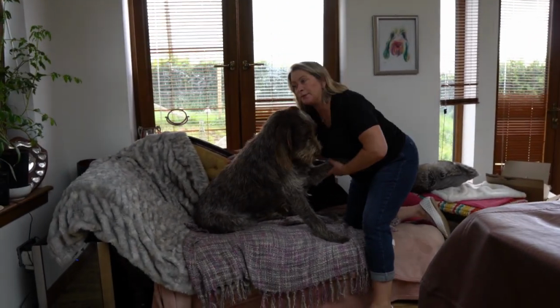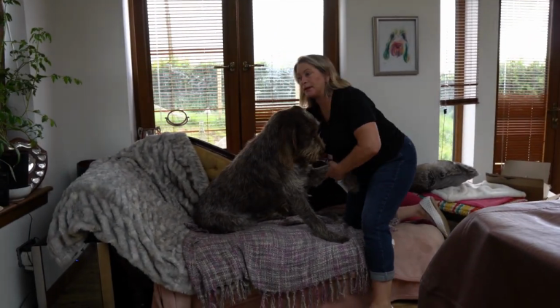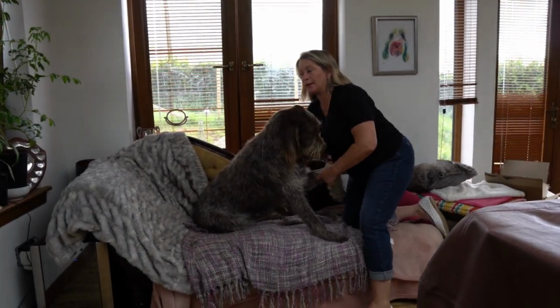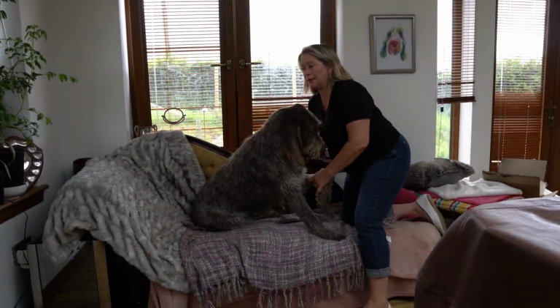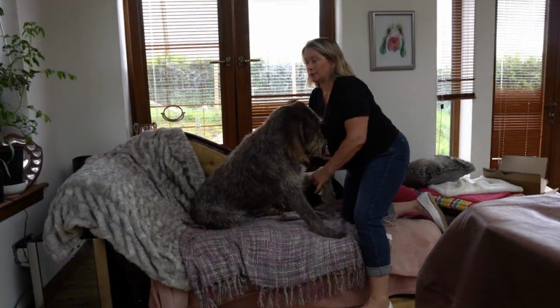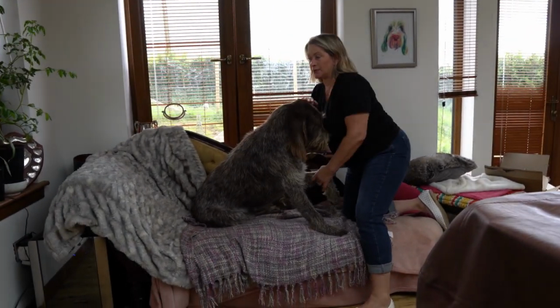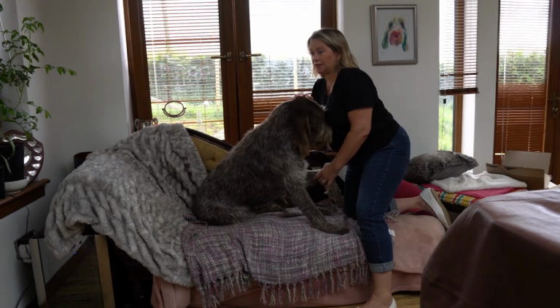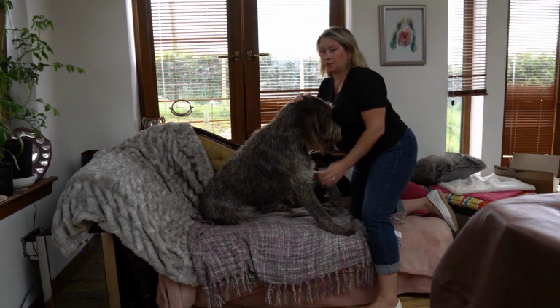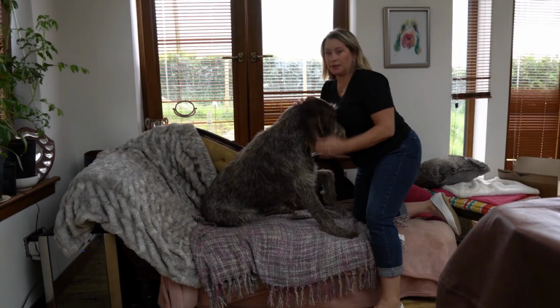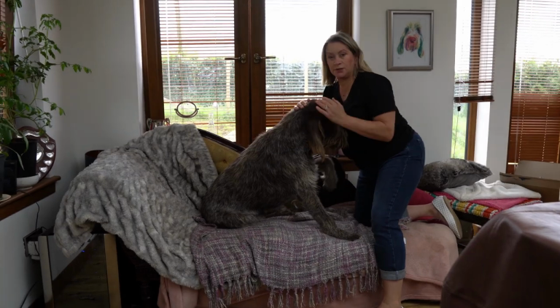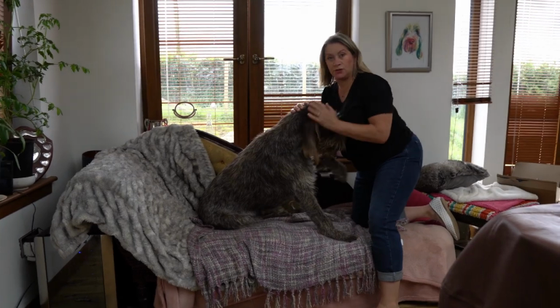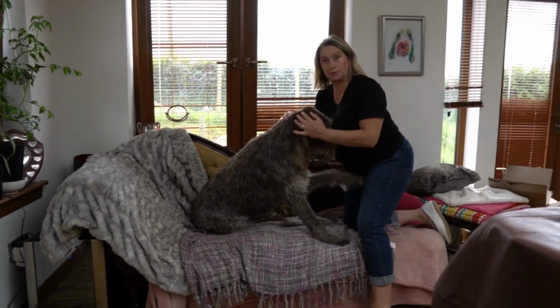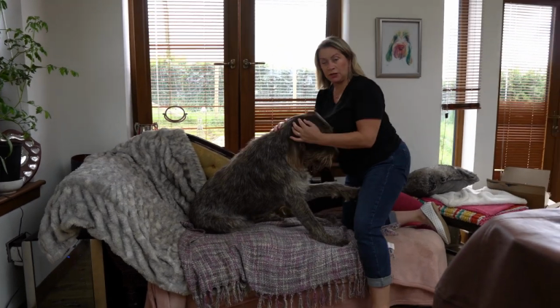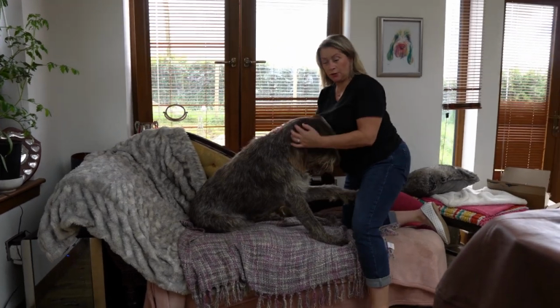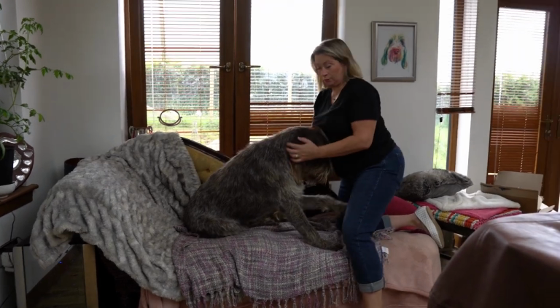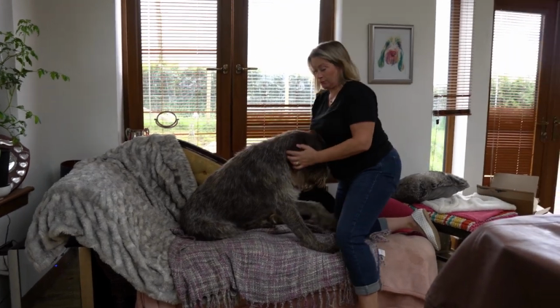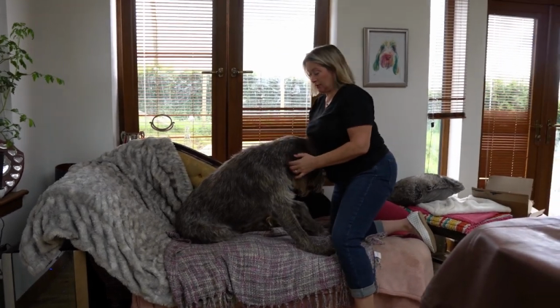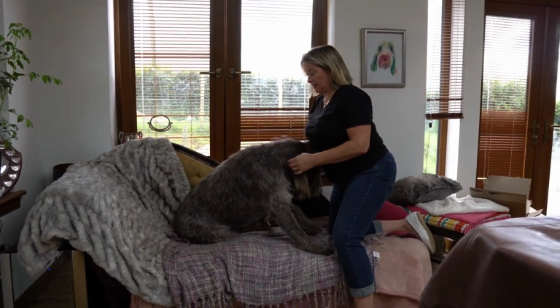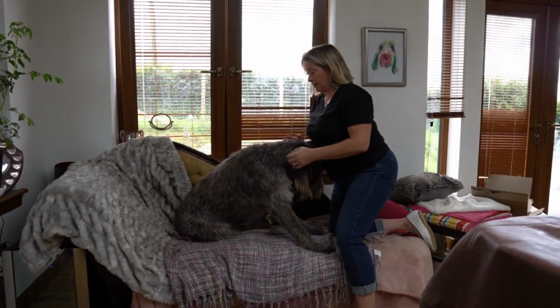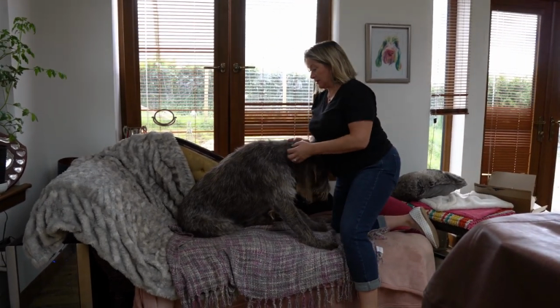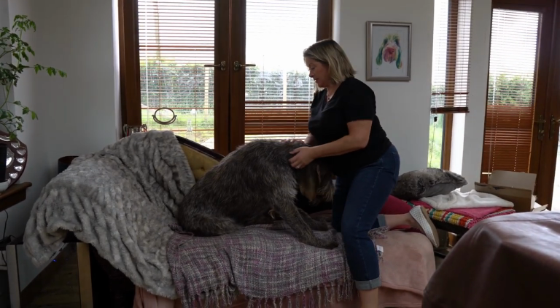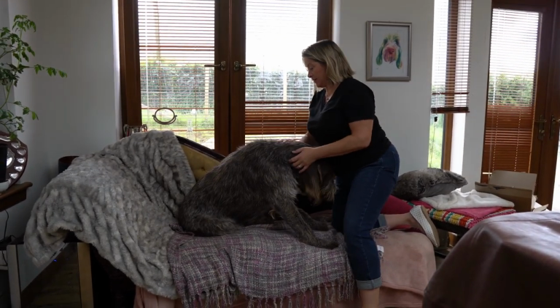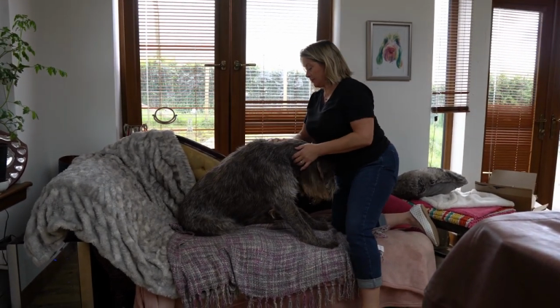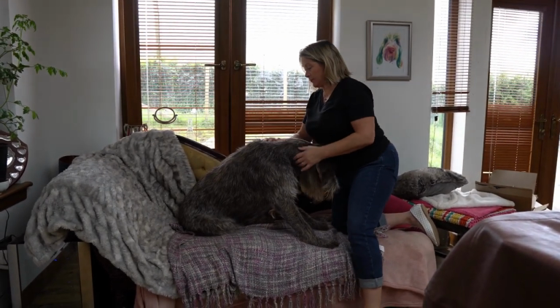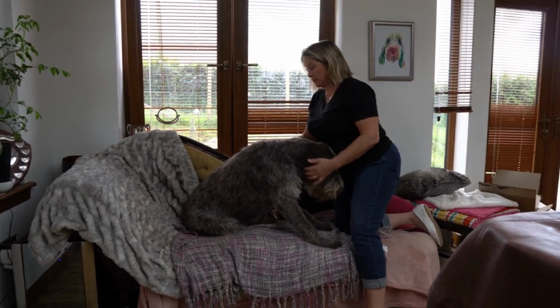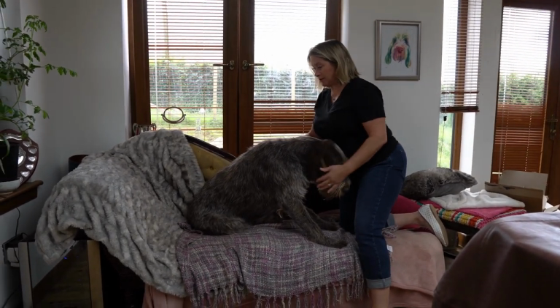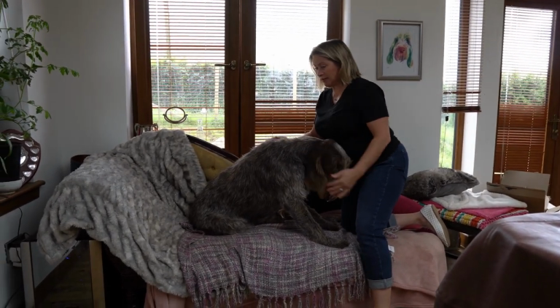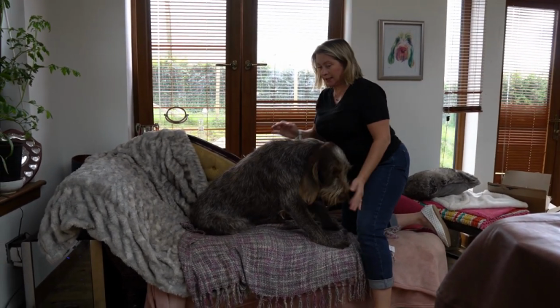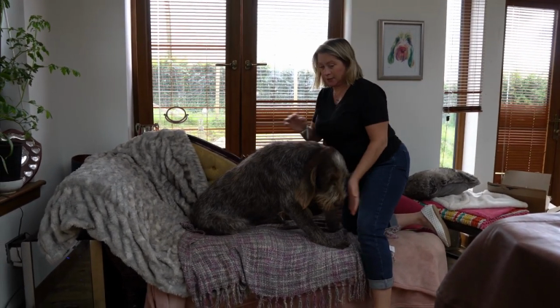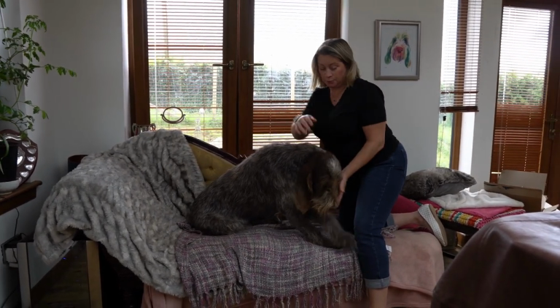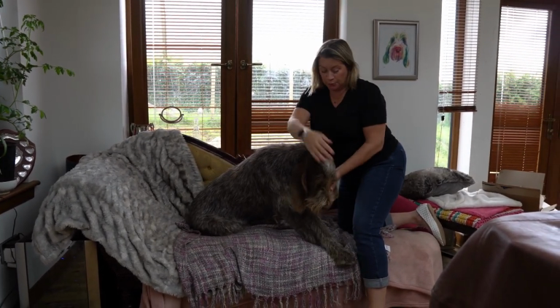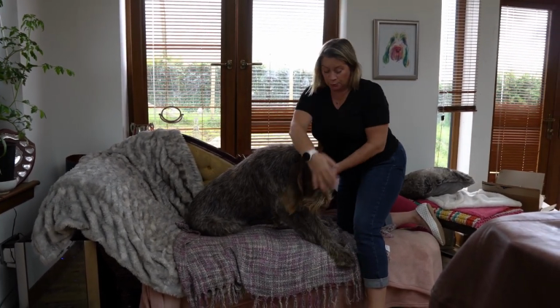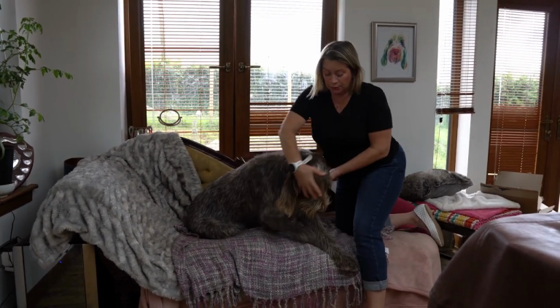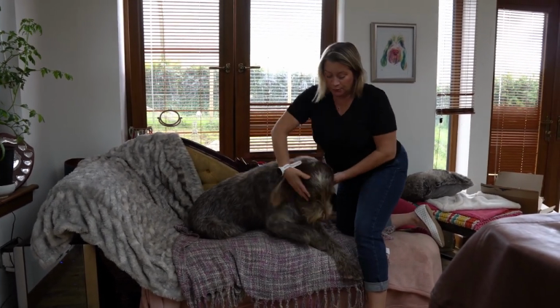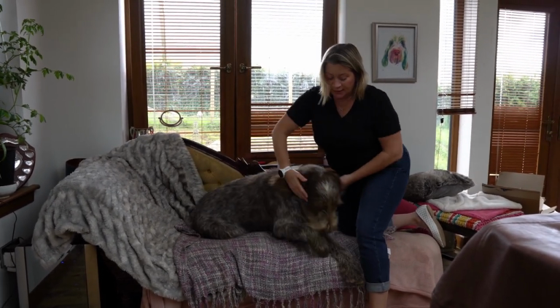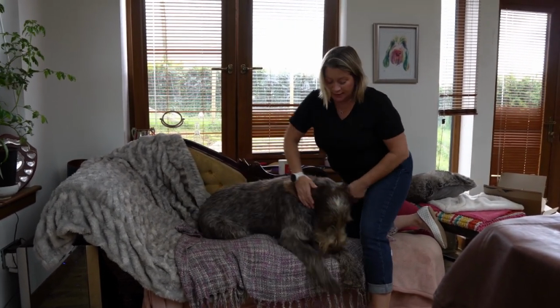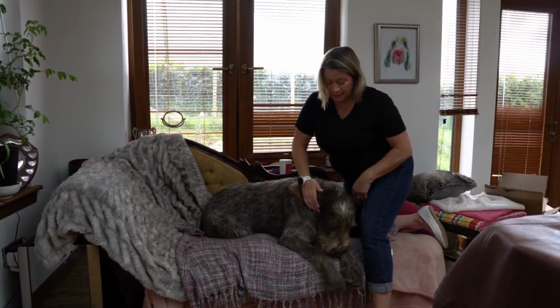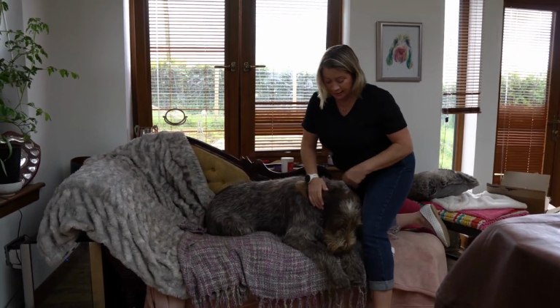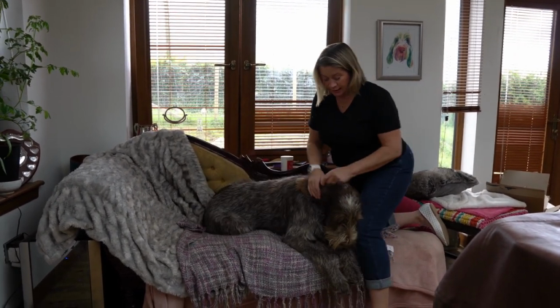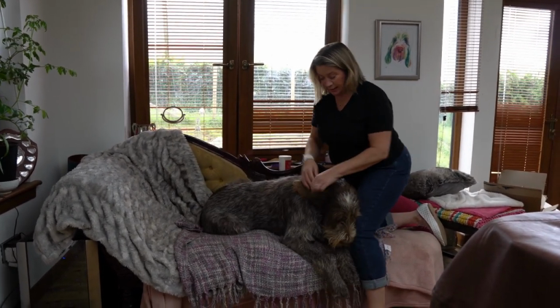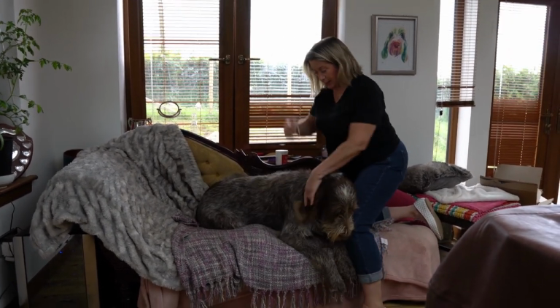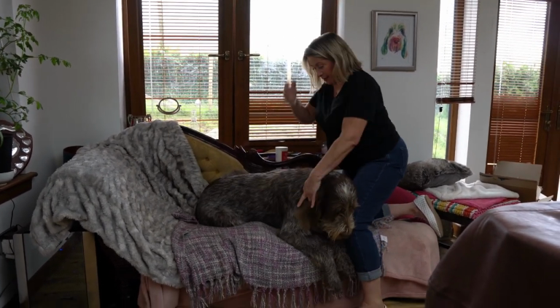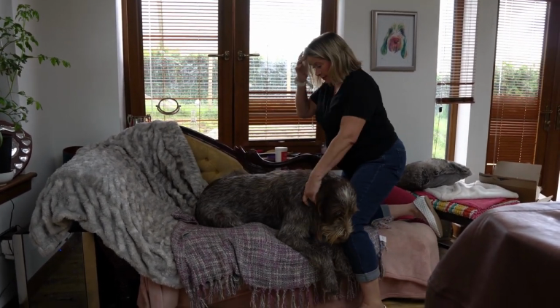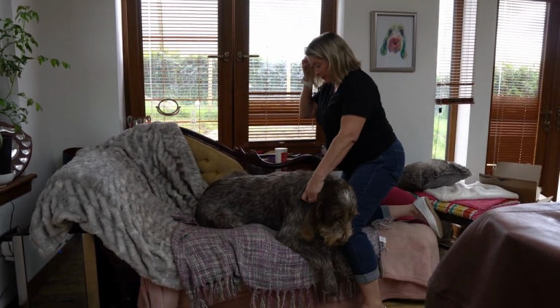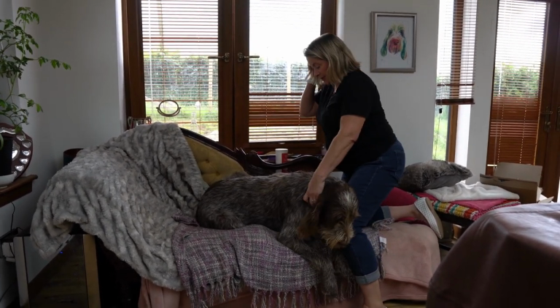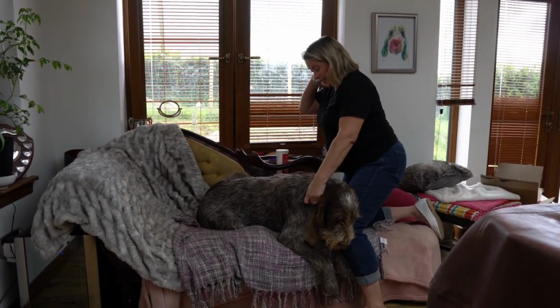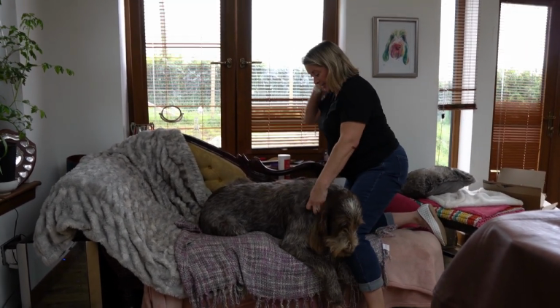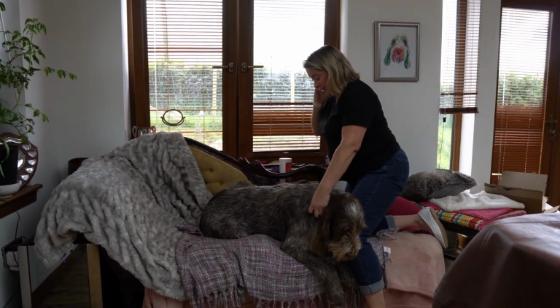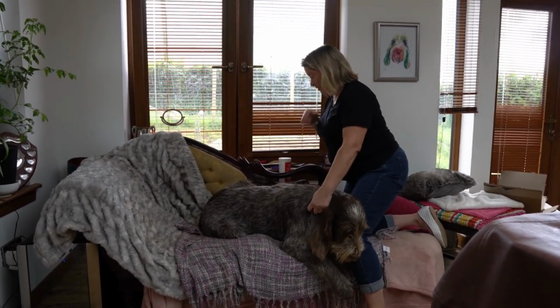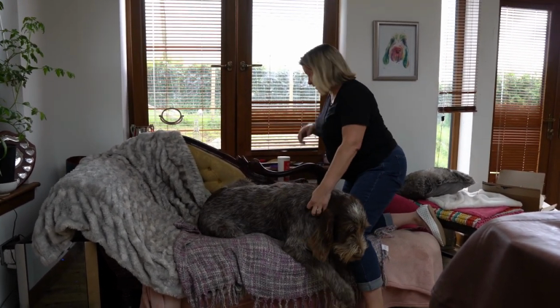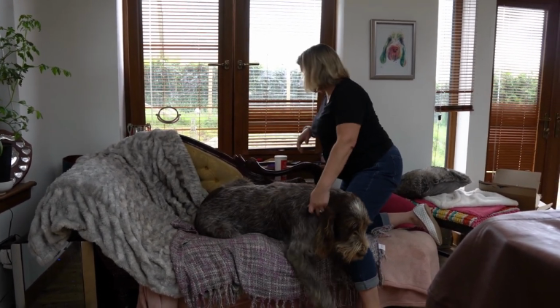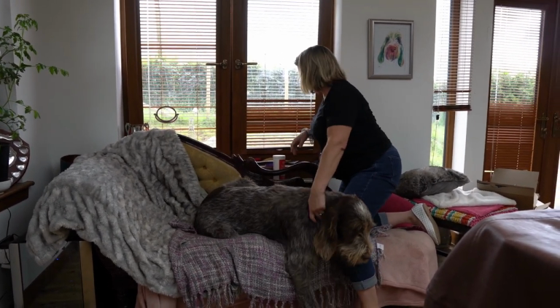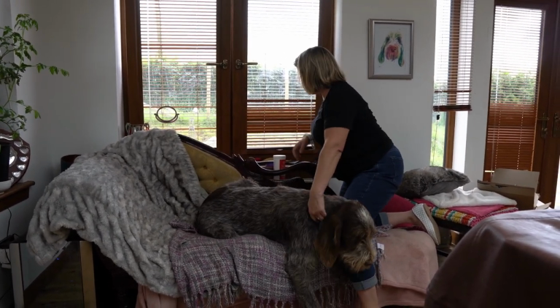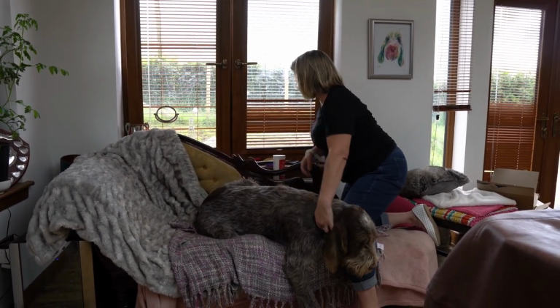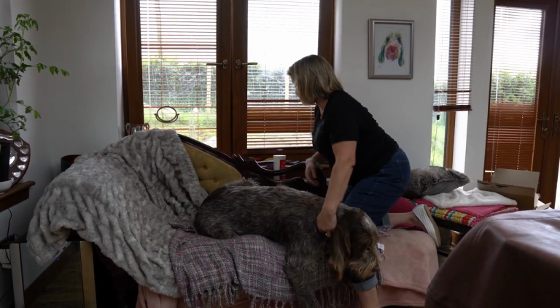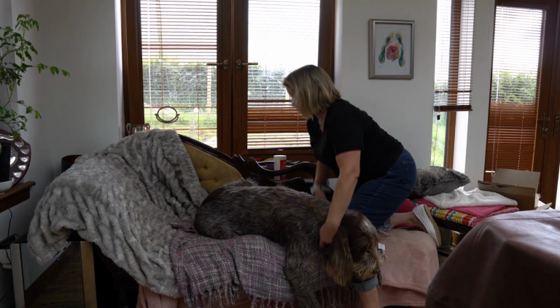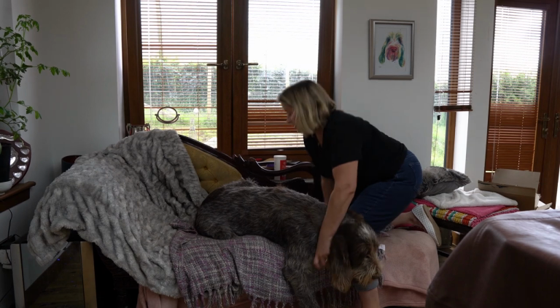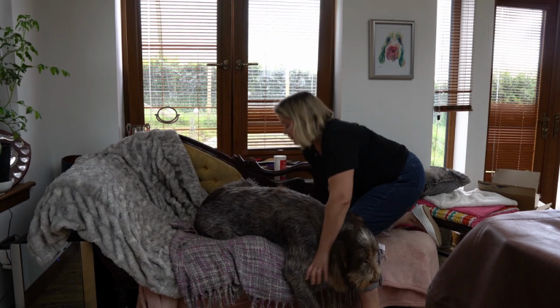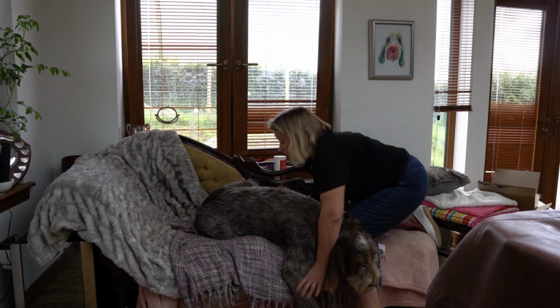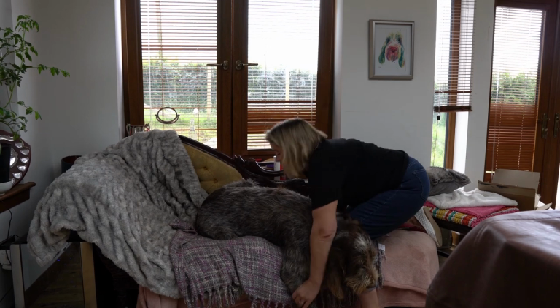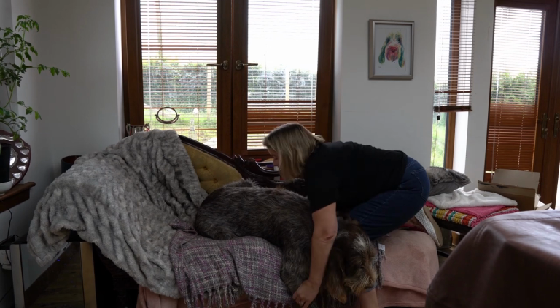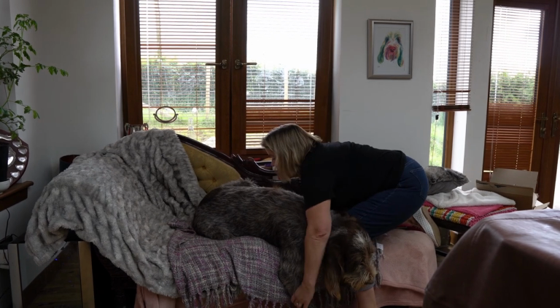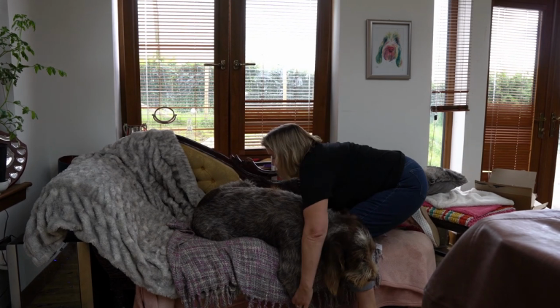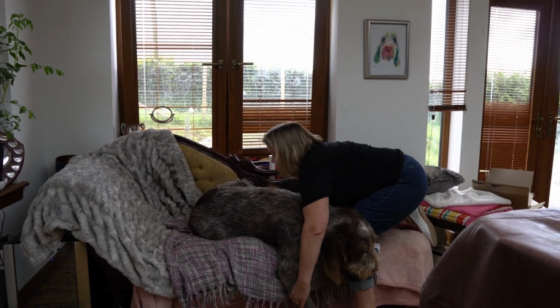Gabriel's never been stripped out really, or anything before. I've done a little bit of work on his head, but that's it. So we're going to try and do it.